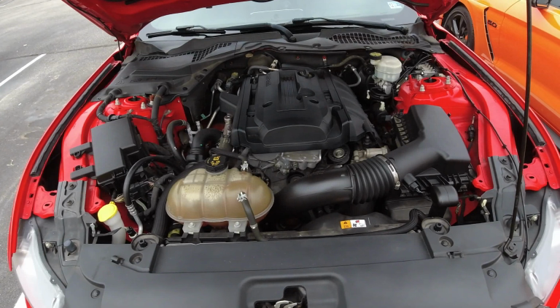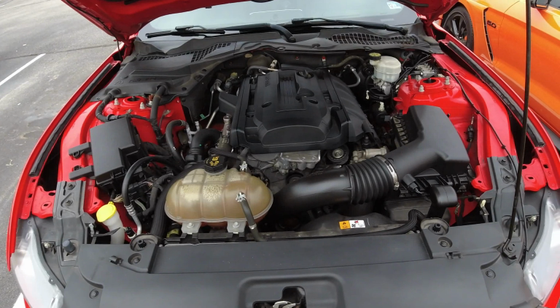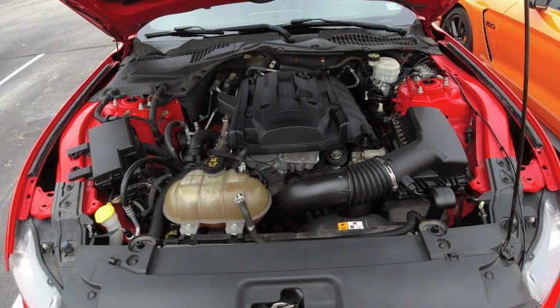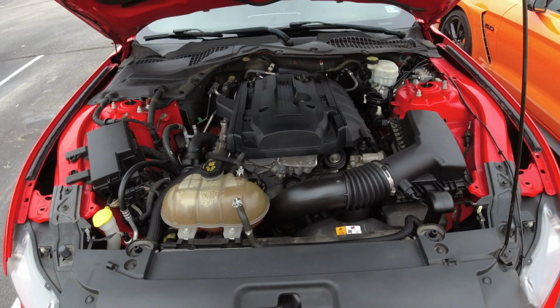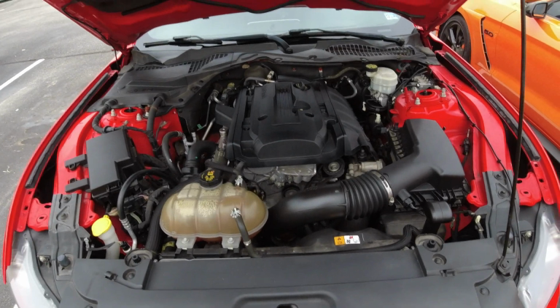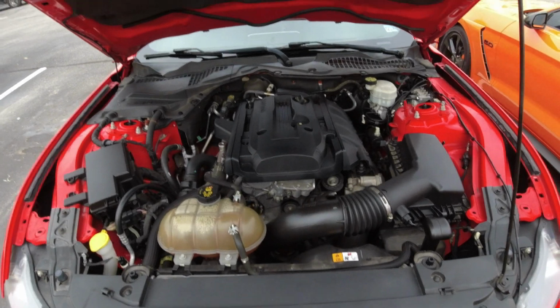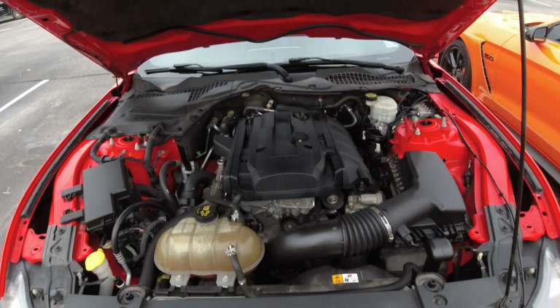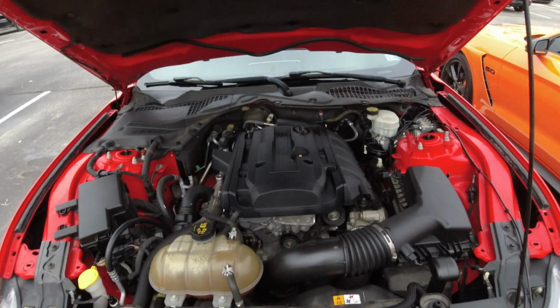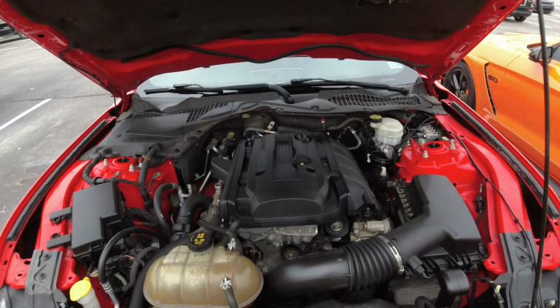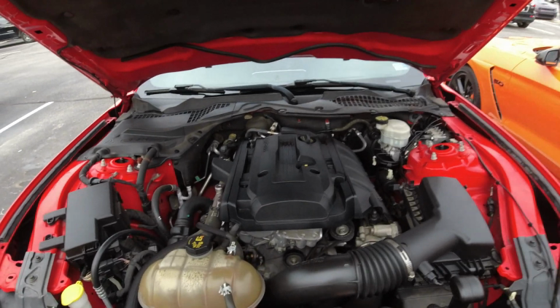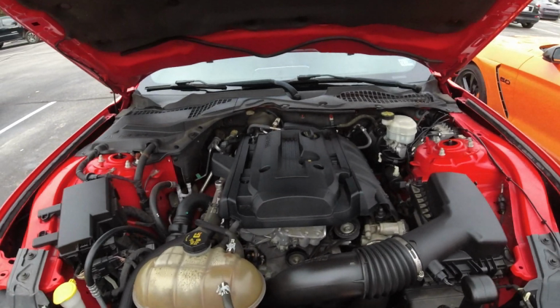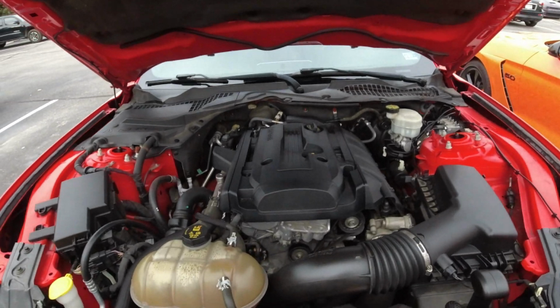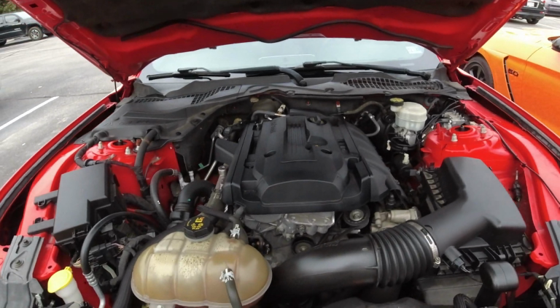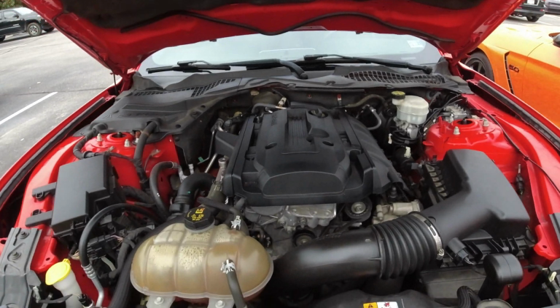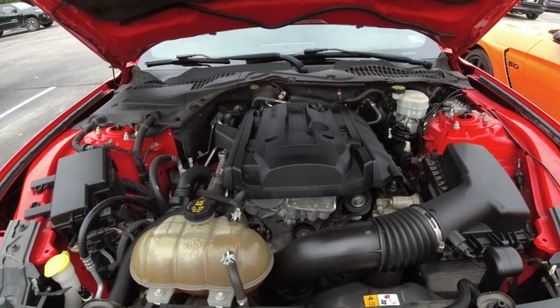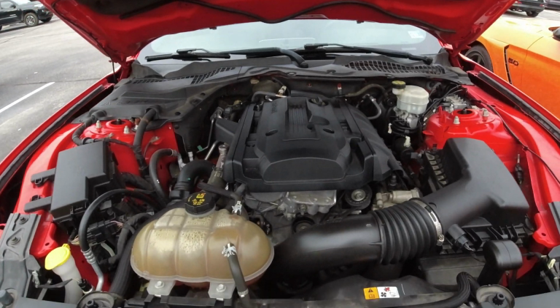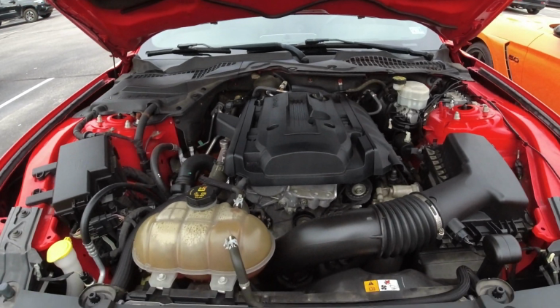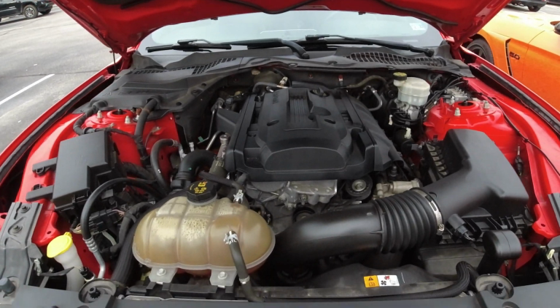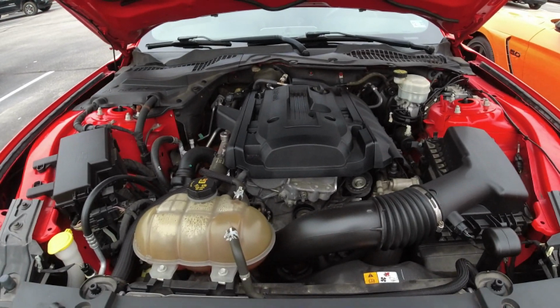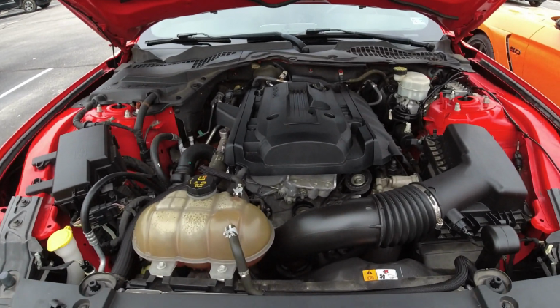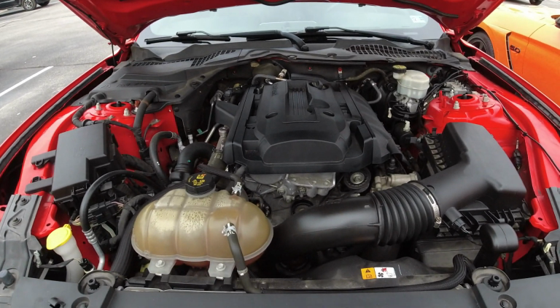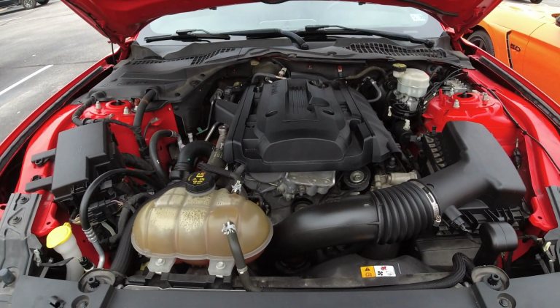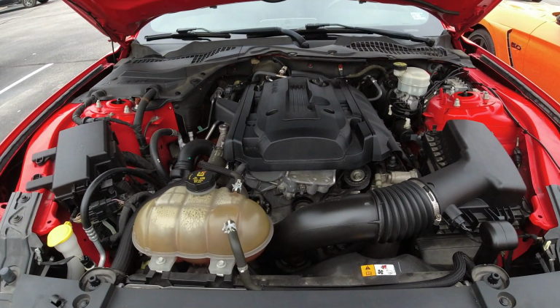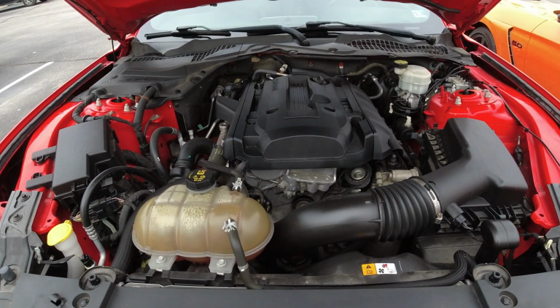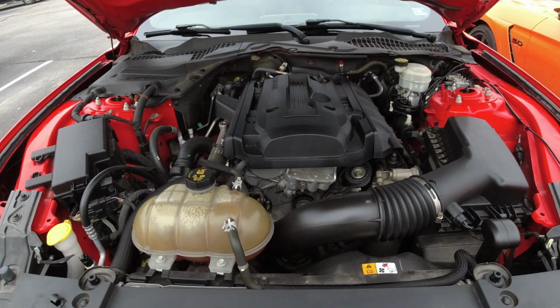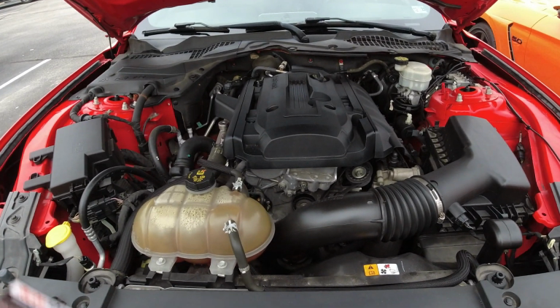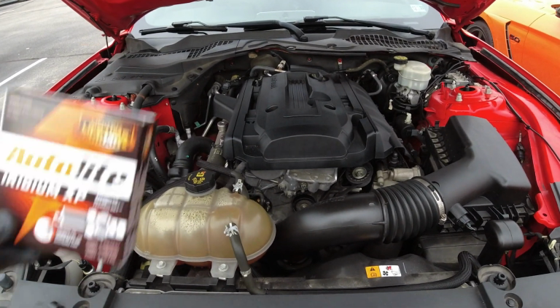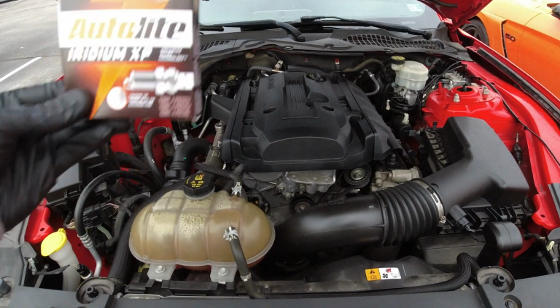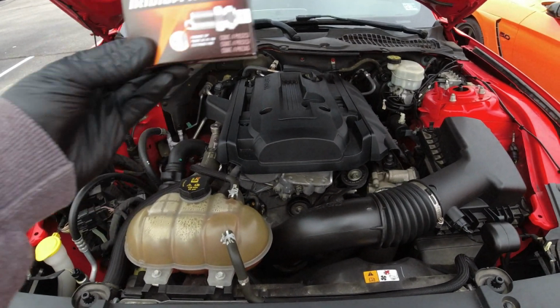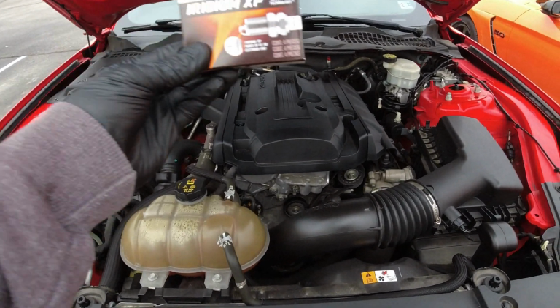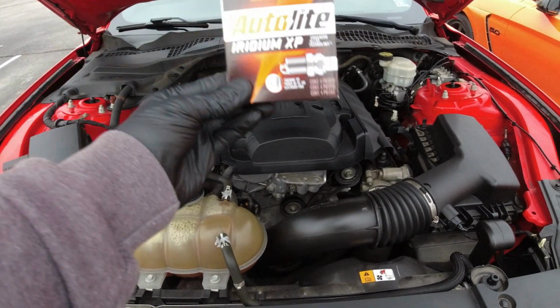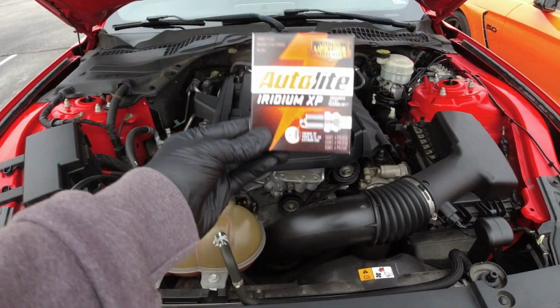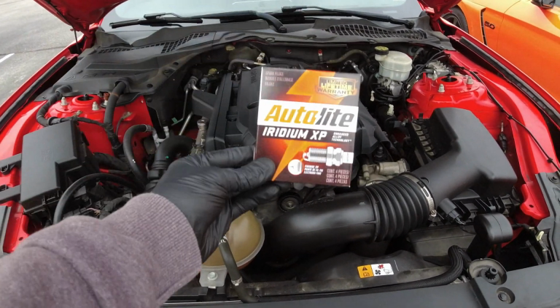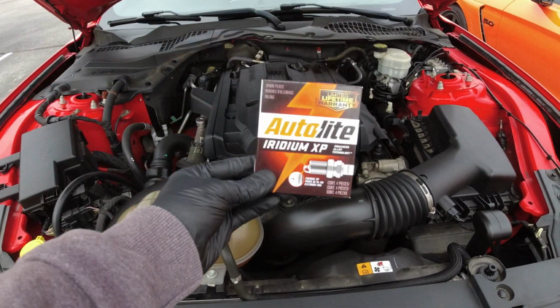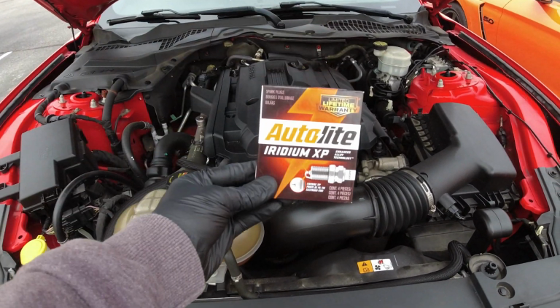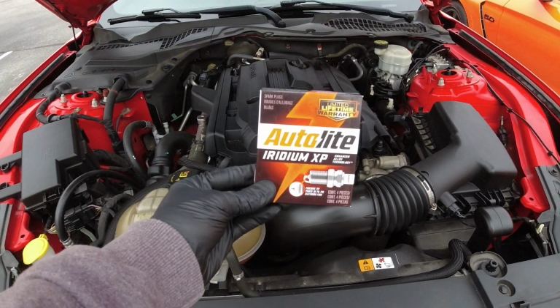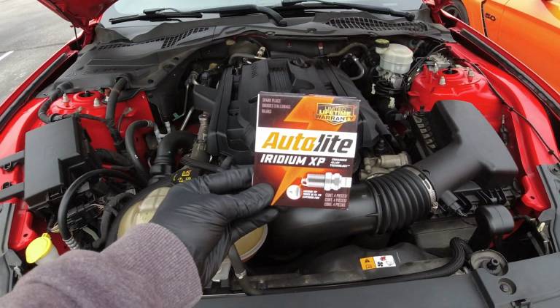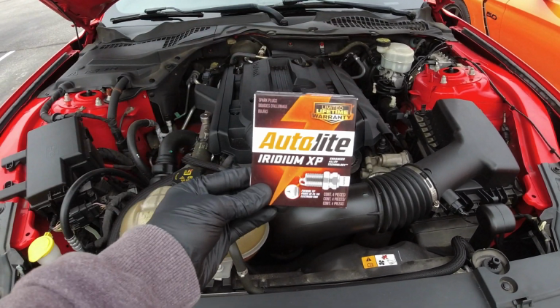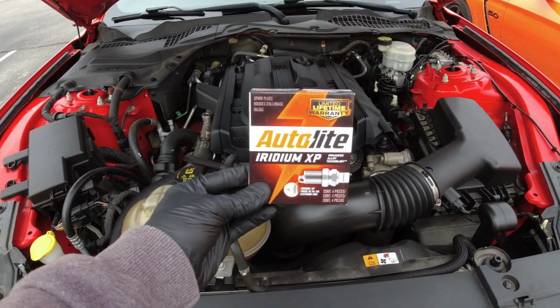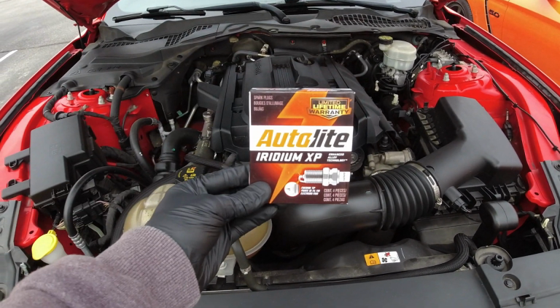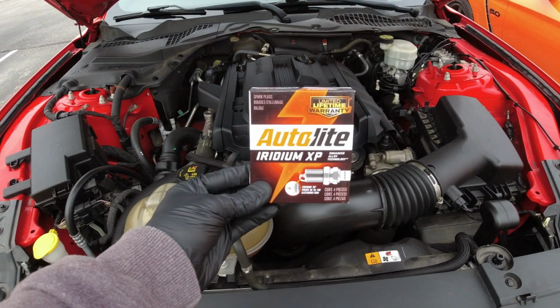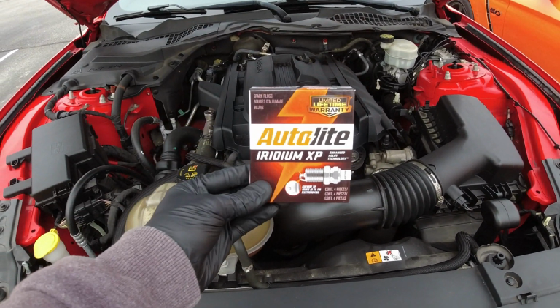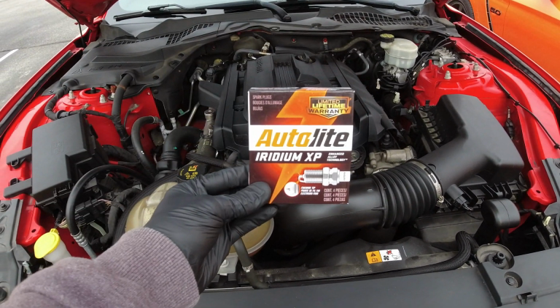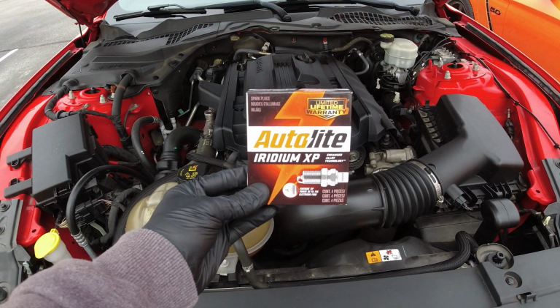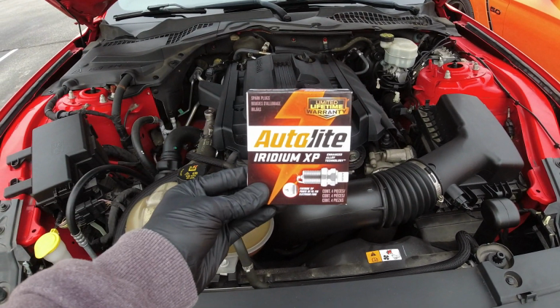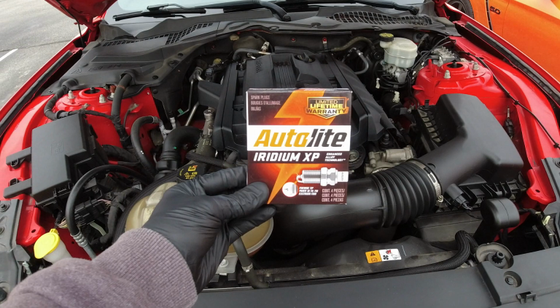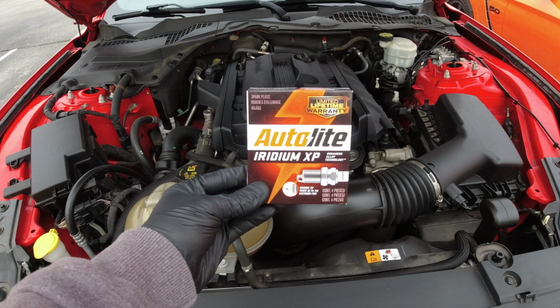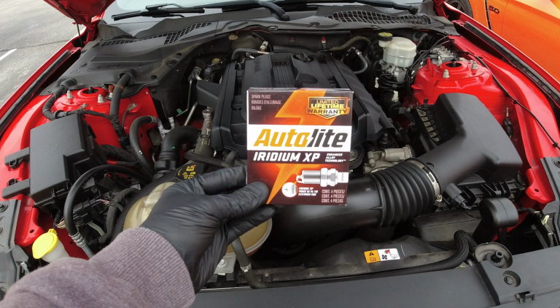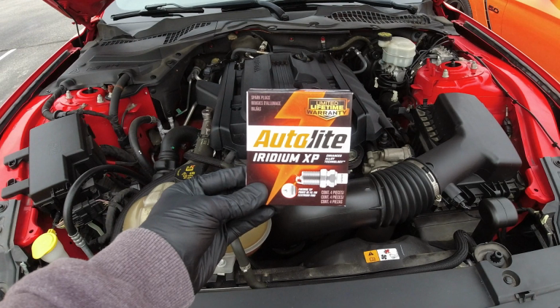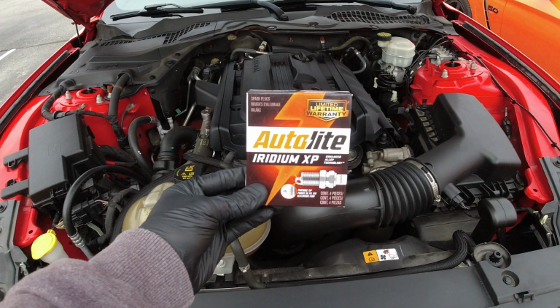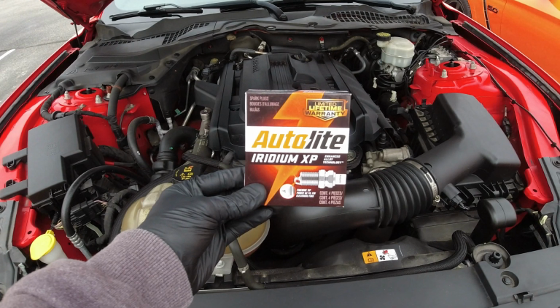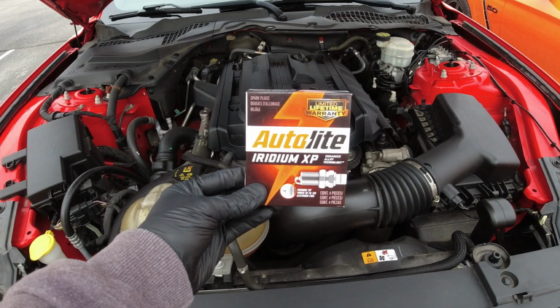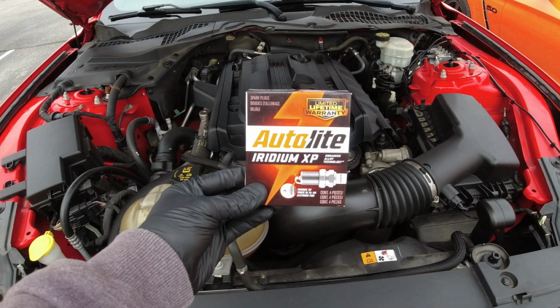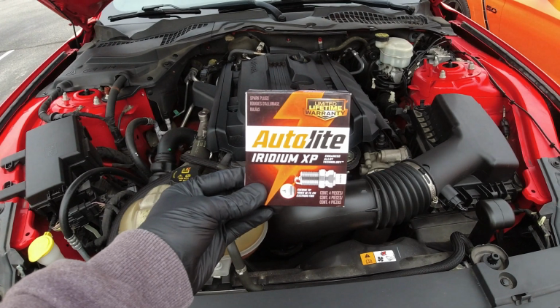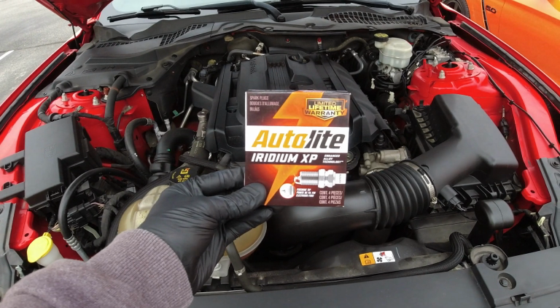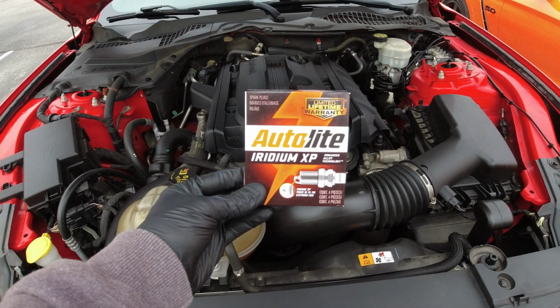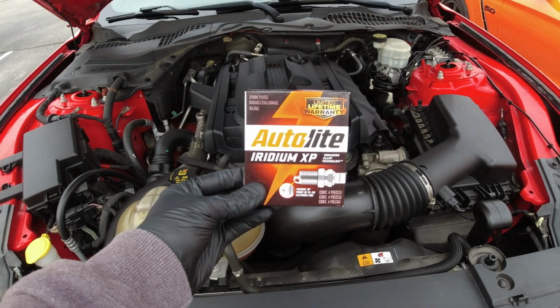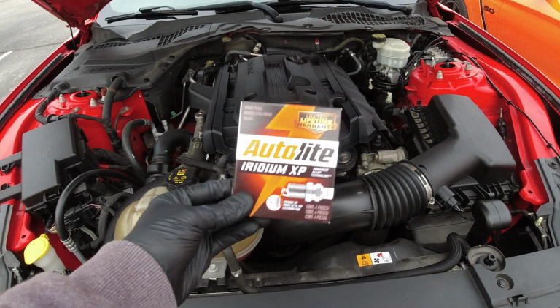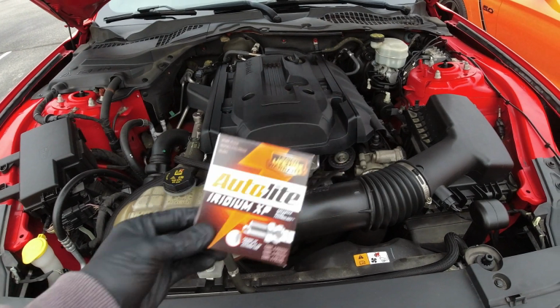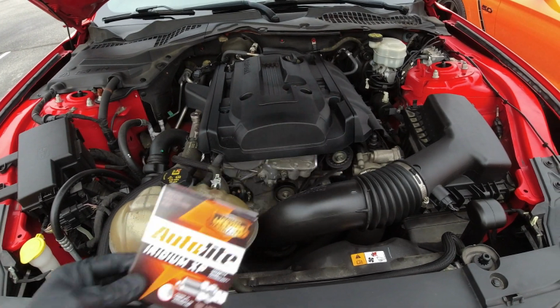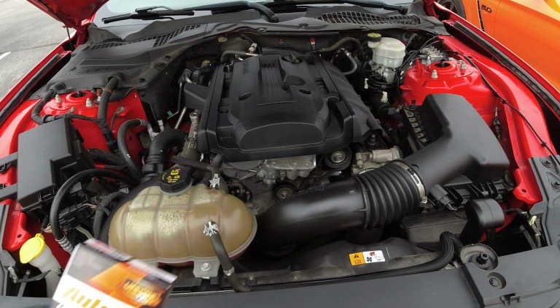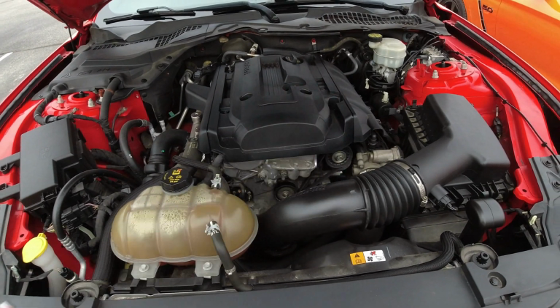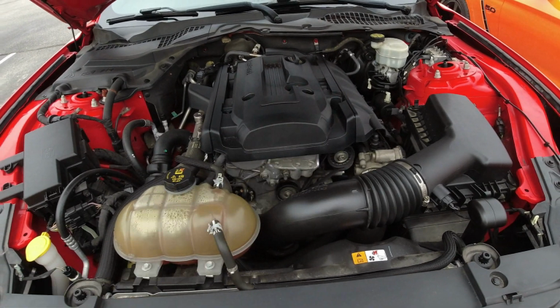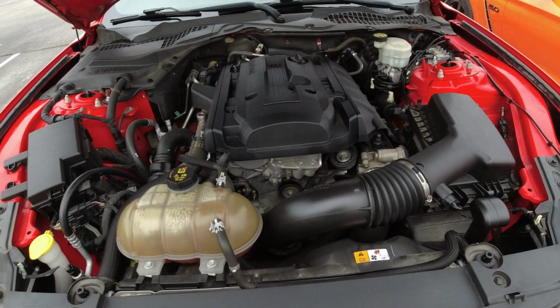Hello everyone, and today we're going to be changing out the spark plugs on this 2015 EcoBoost. So let's get started.